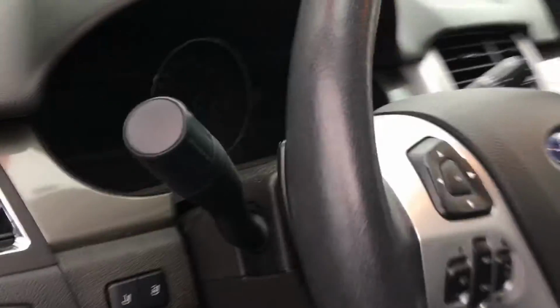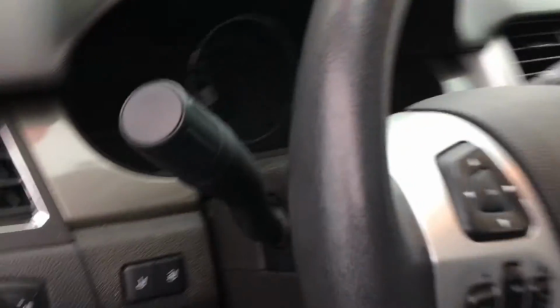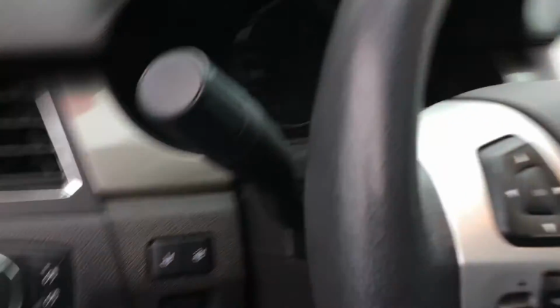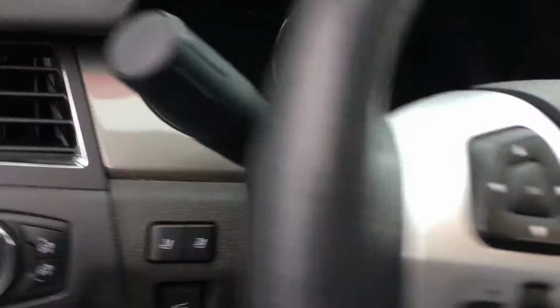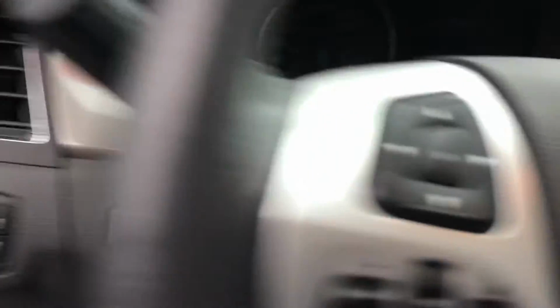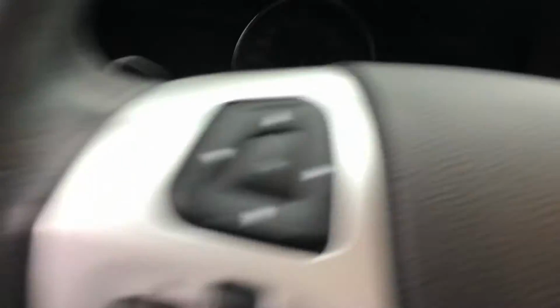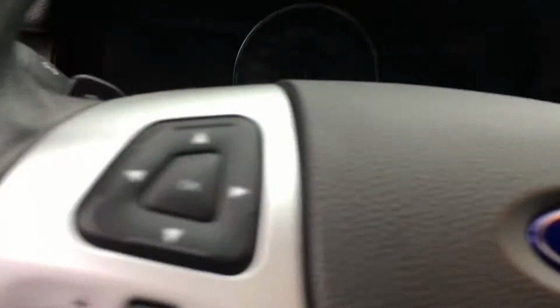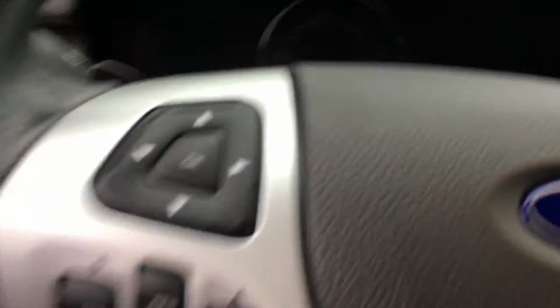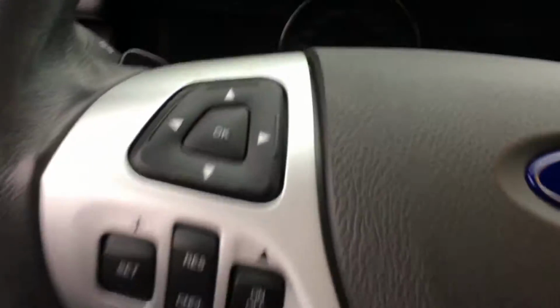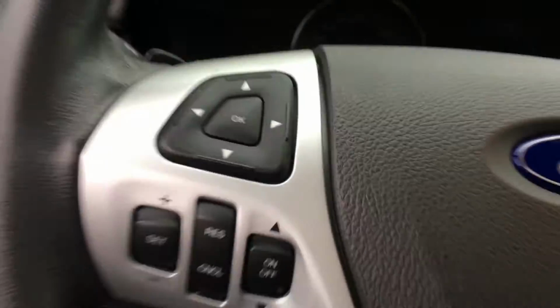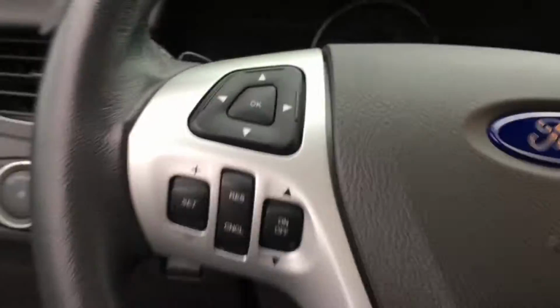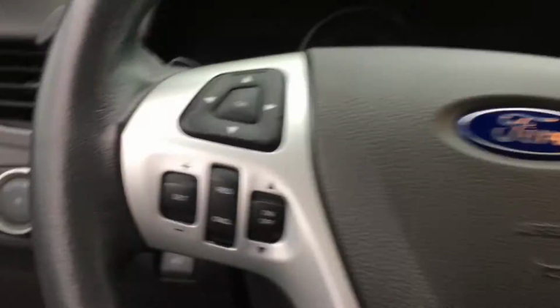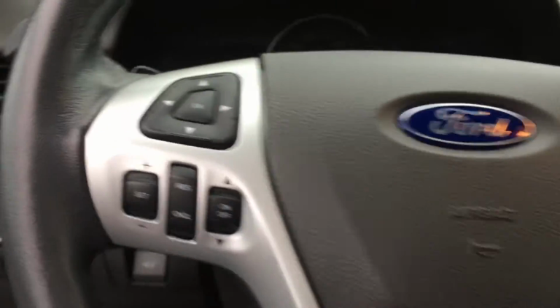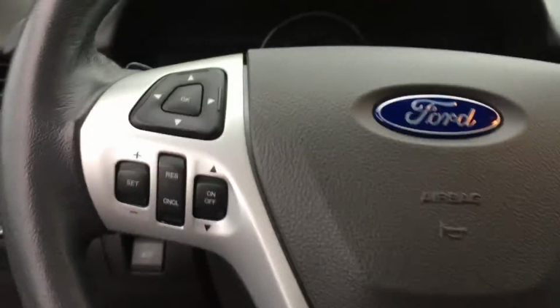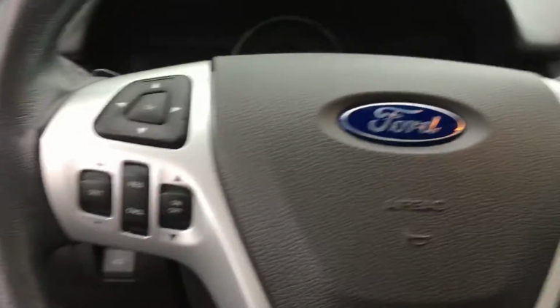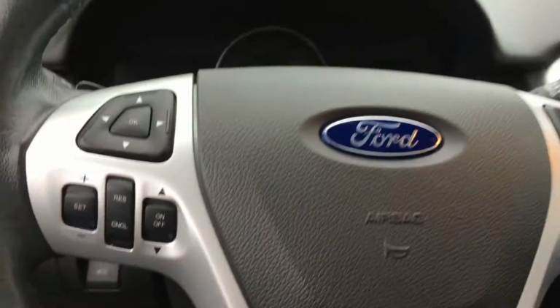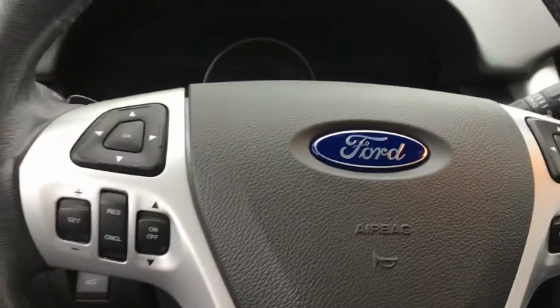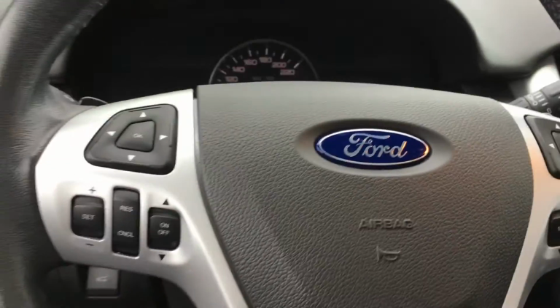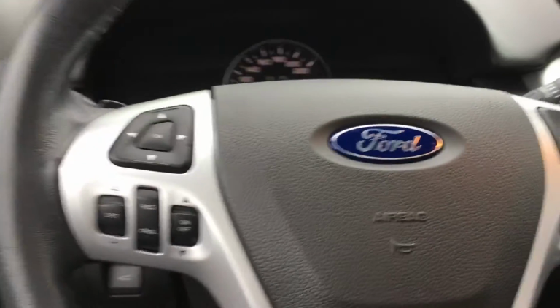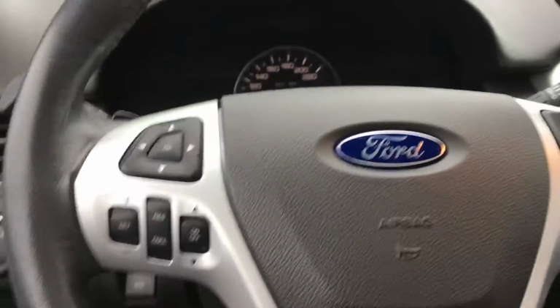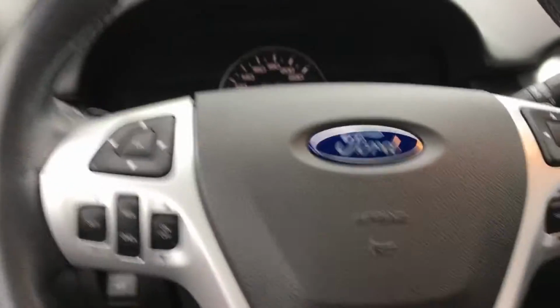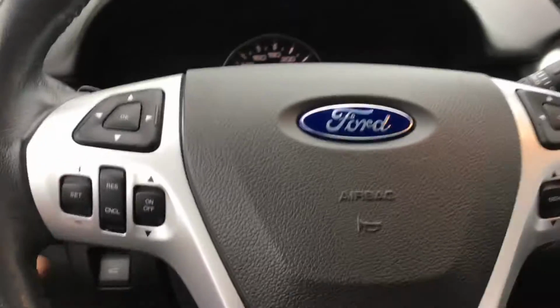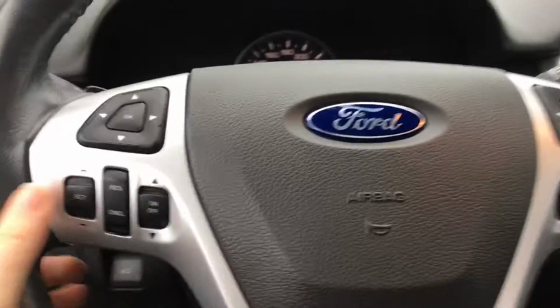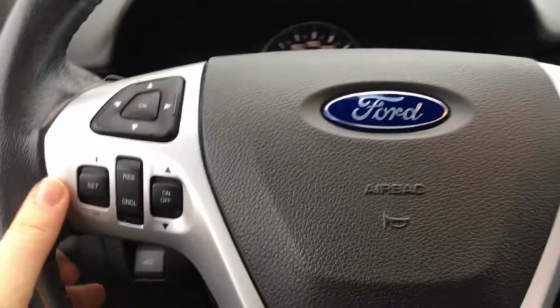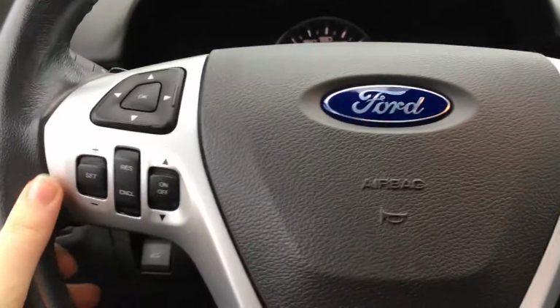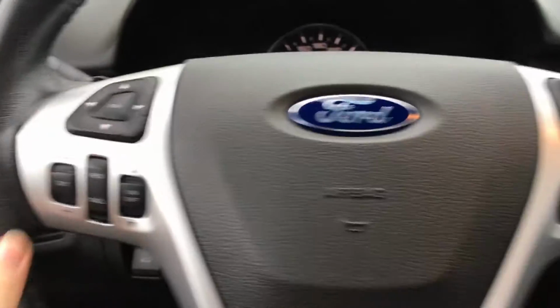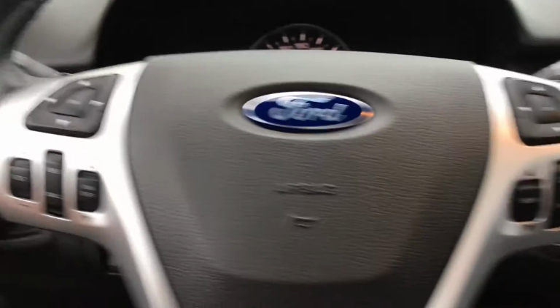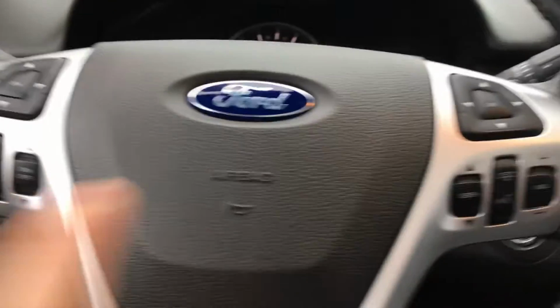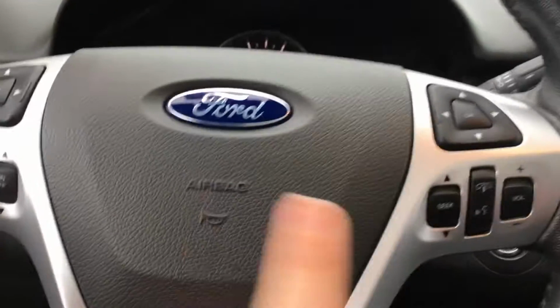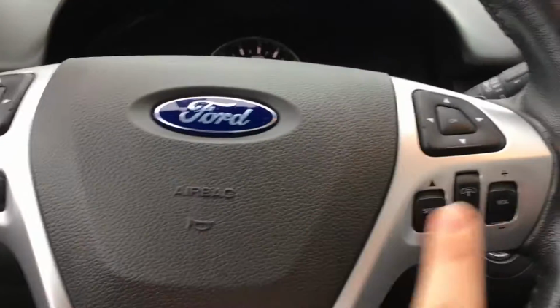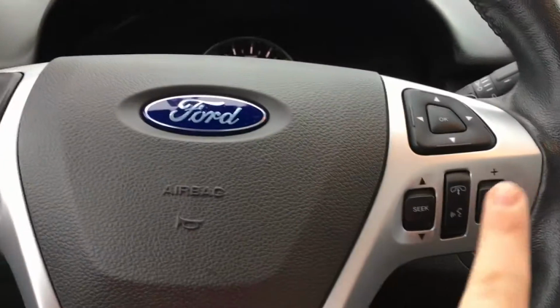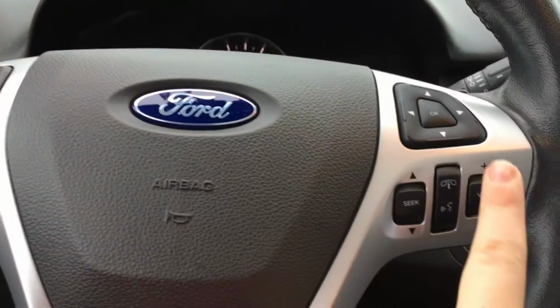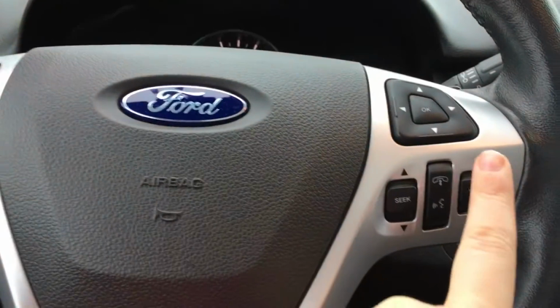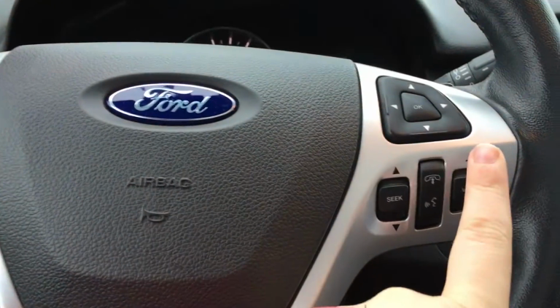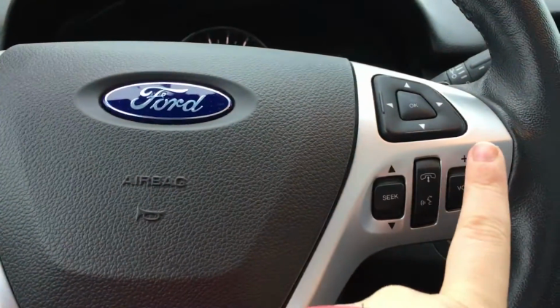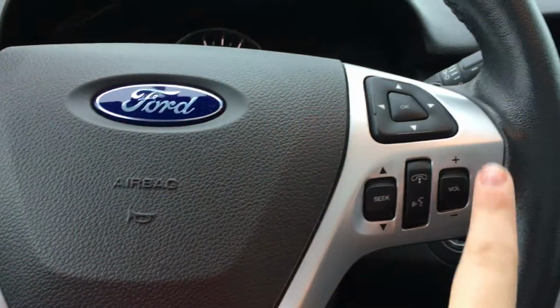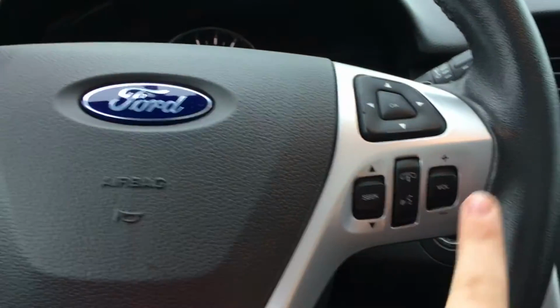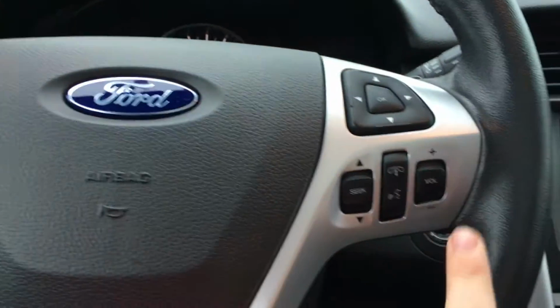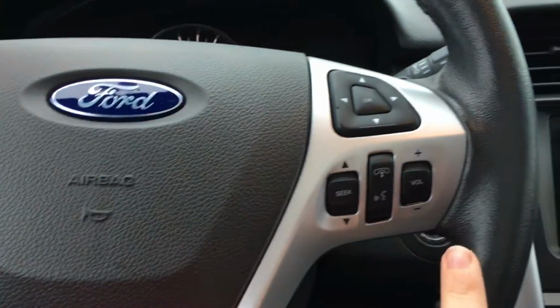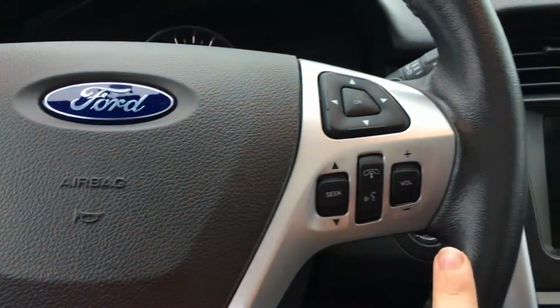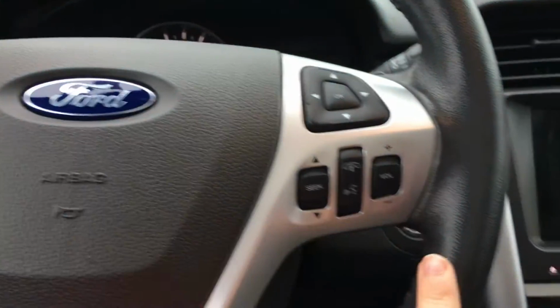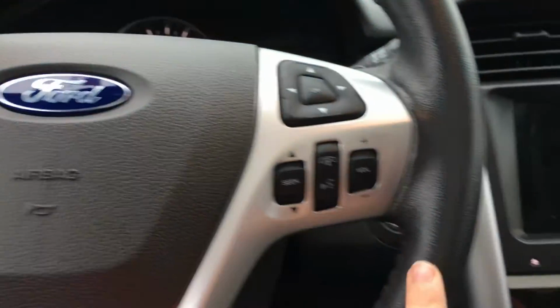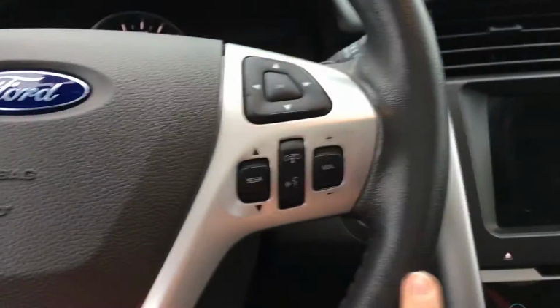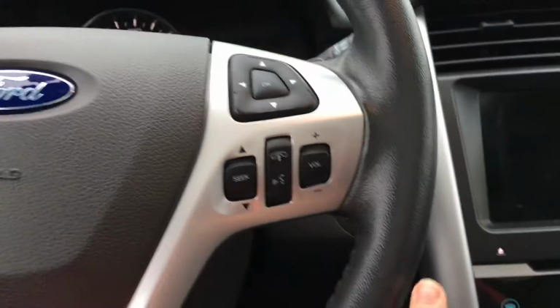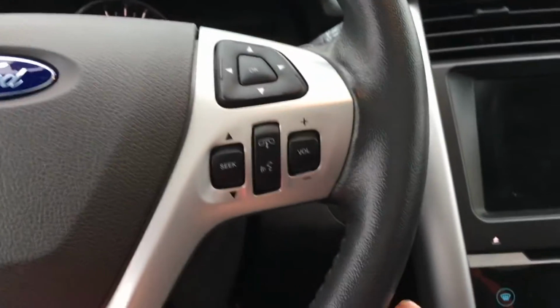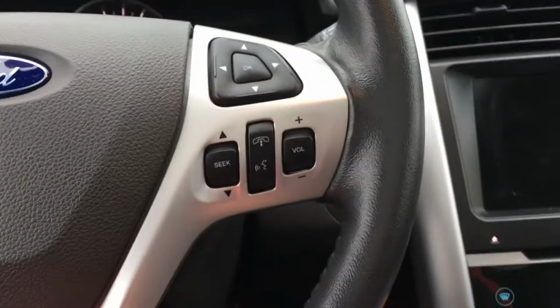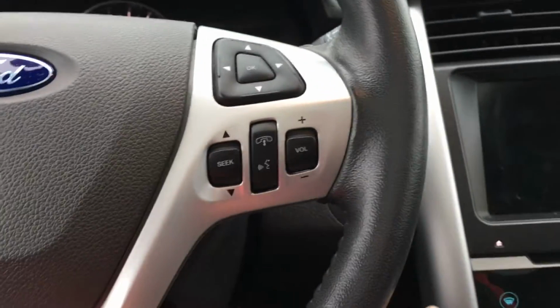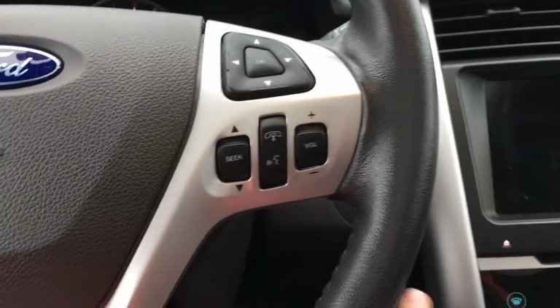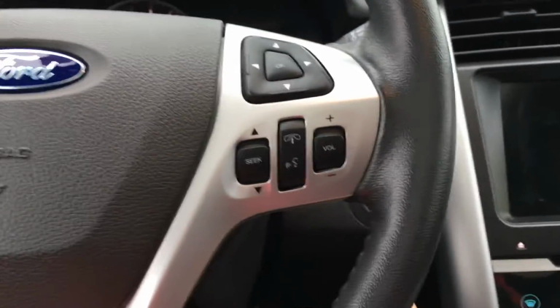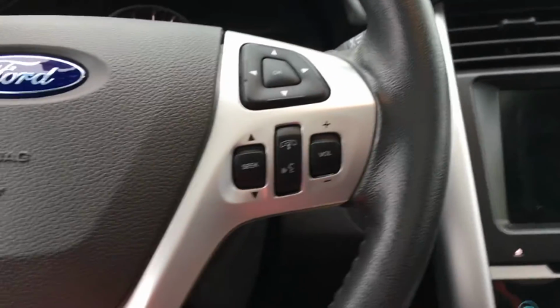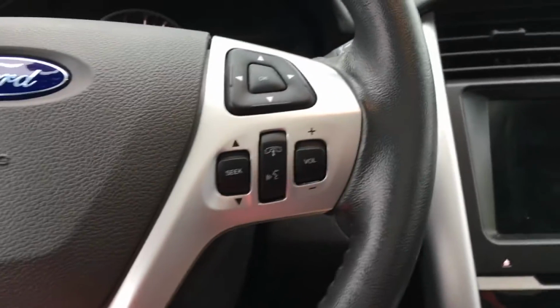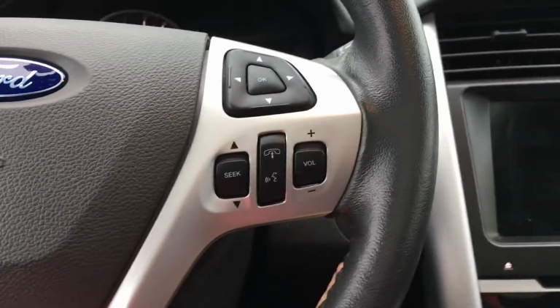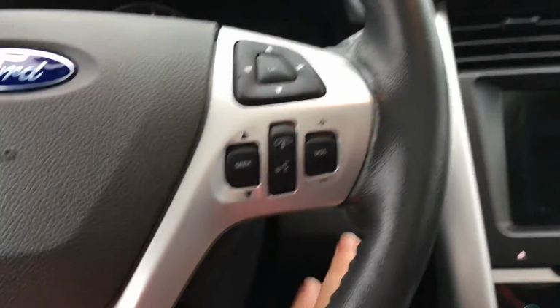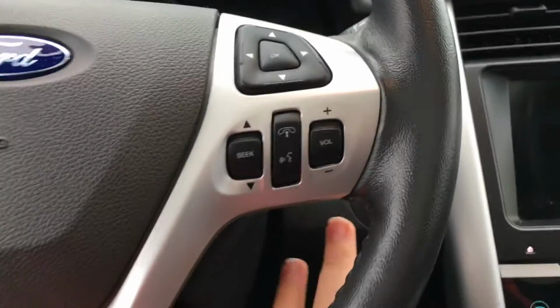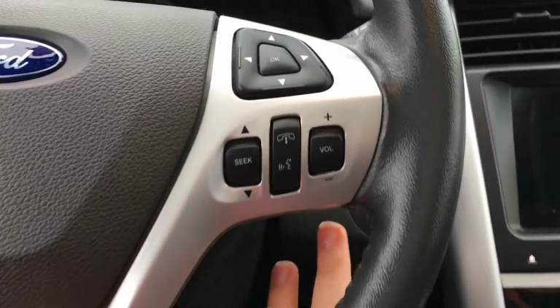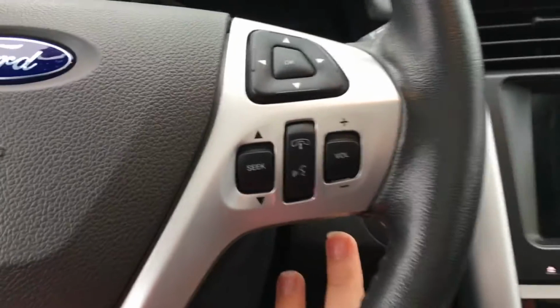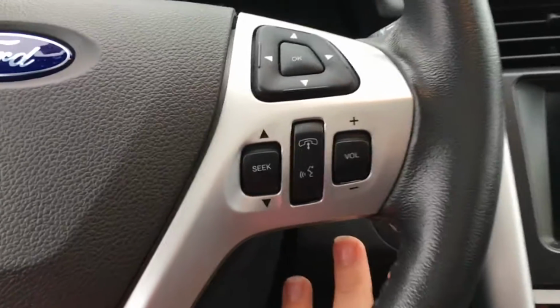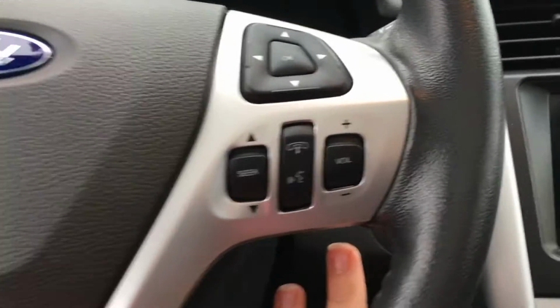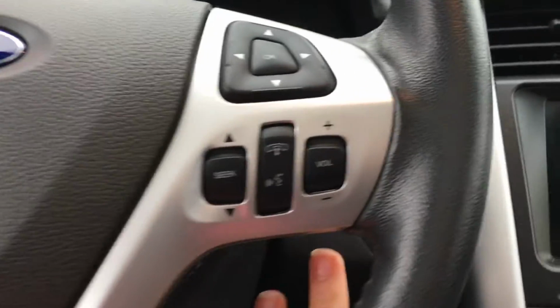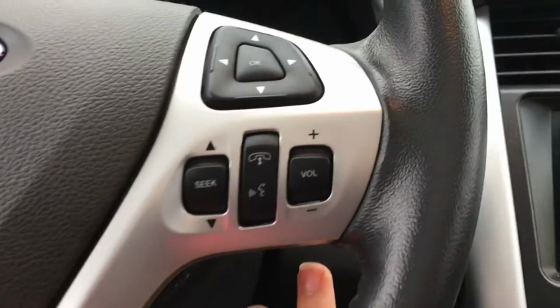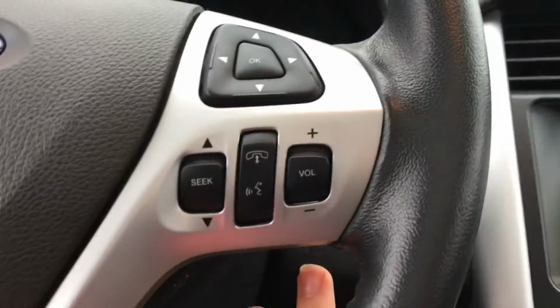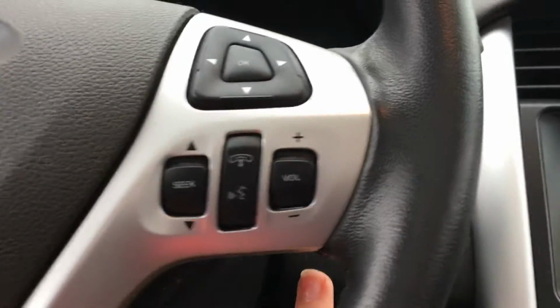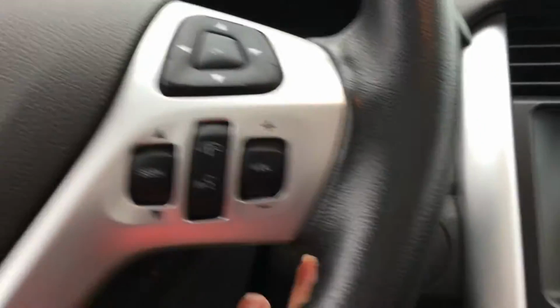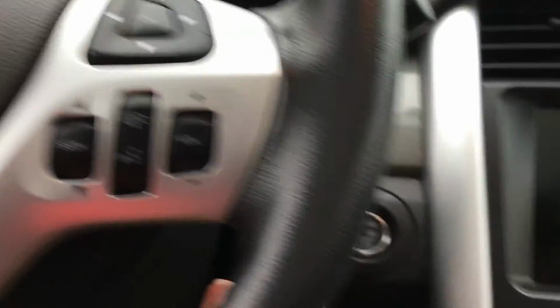On the face of the steering wheel there are buttons for the dash as well as your cruise control. On the right-hand side of the dash you also have your Sync voice-activated system and media controls.